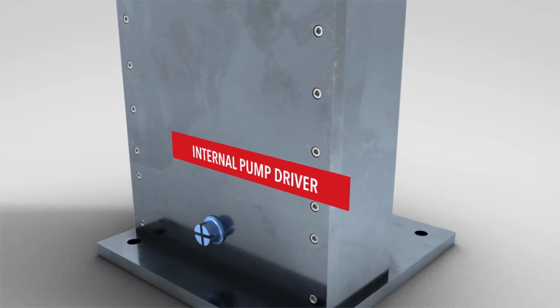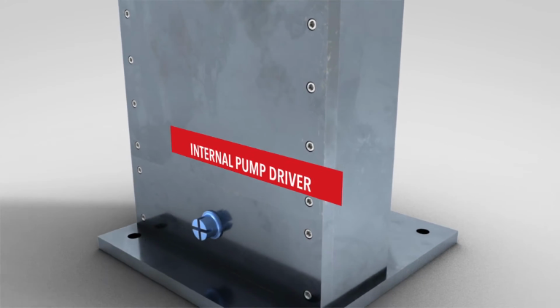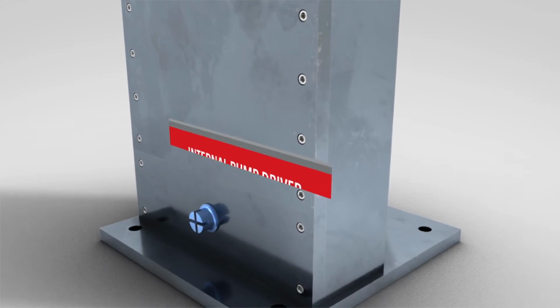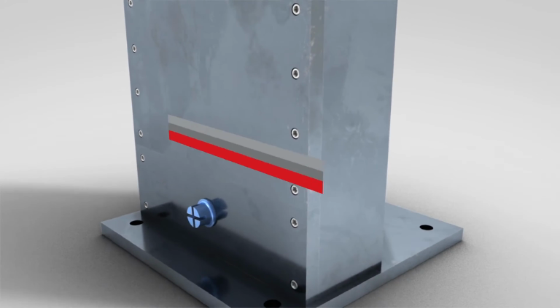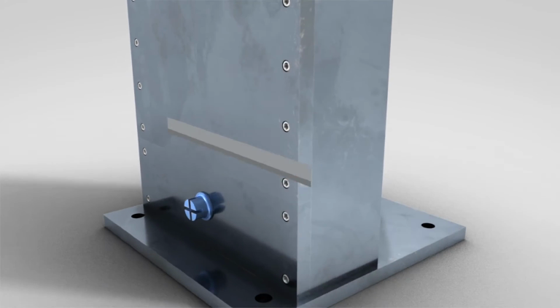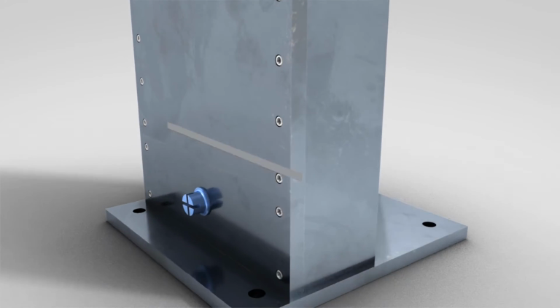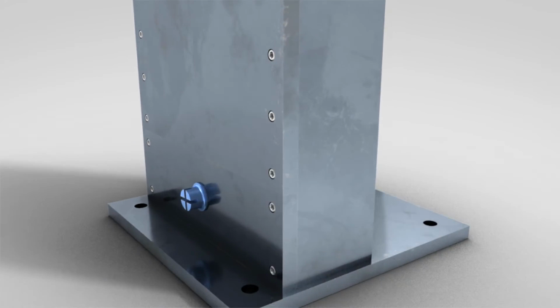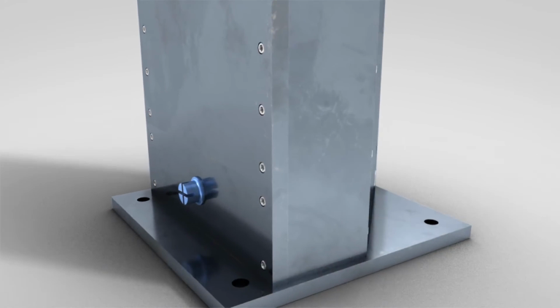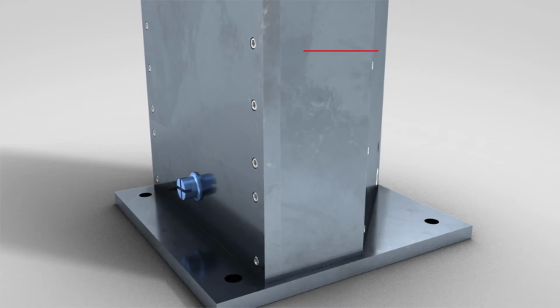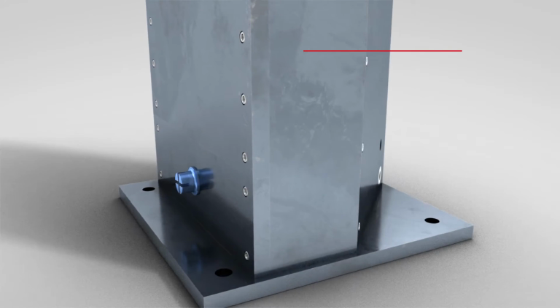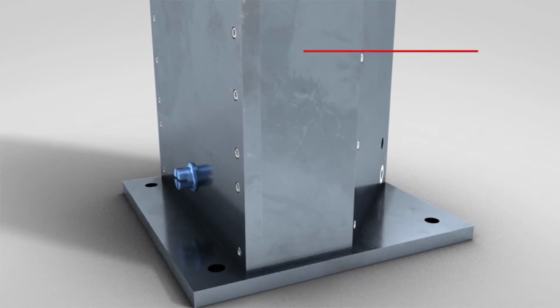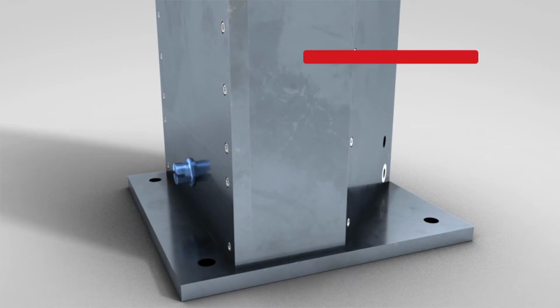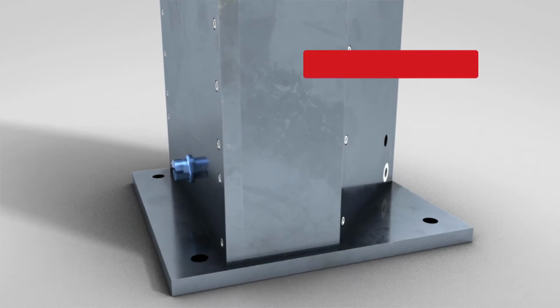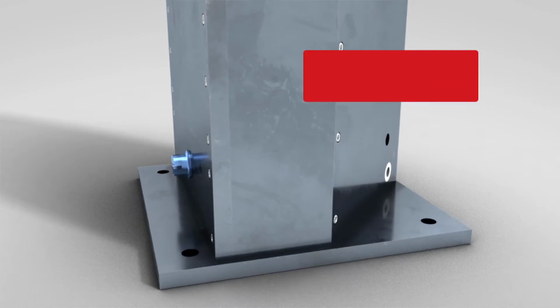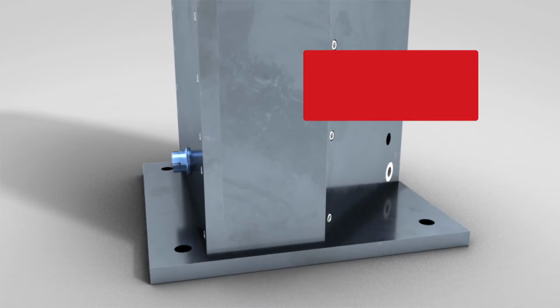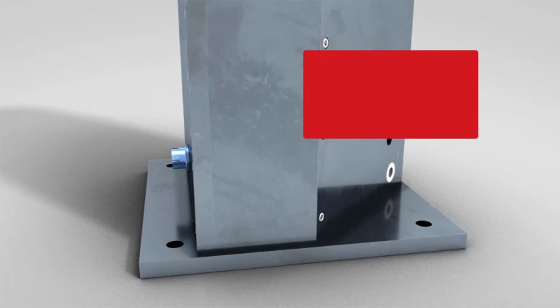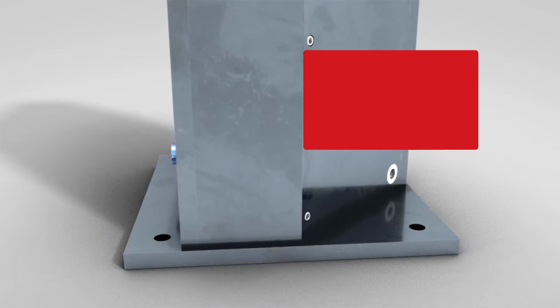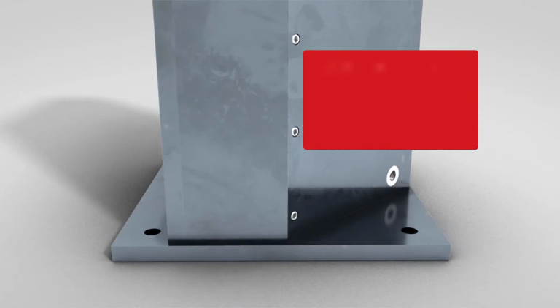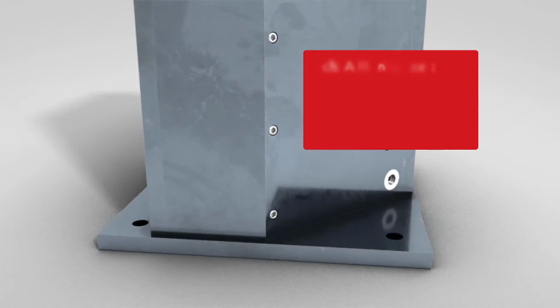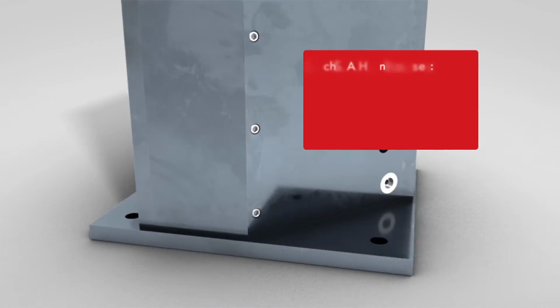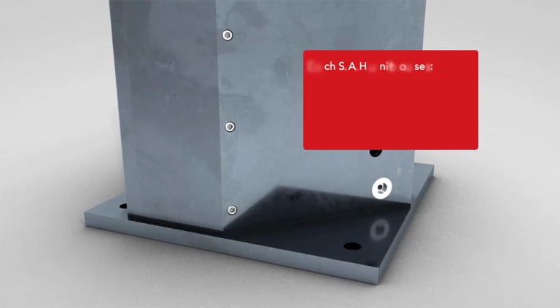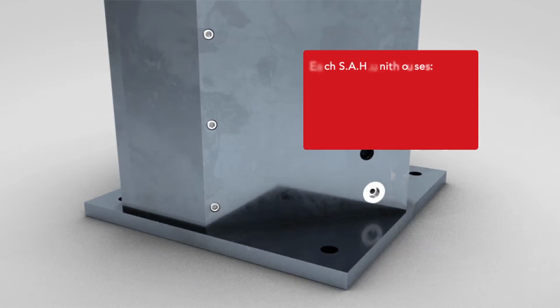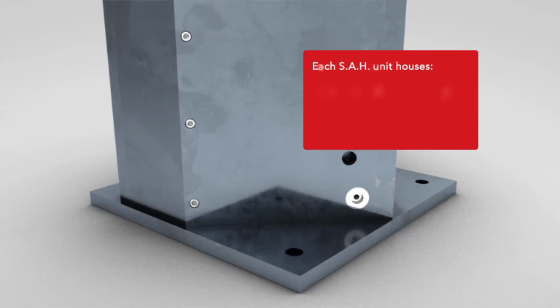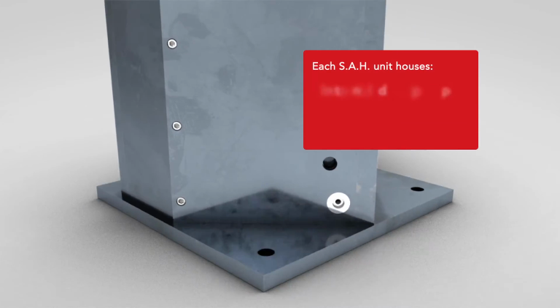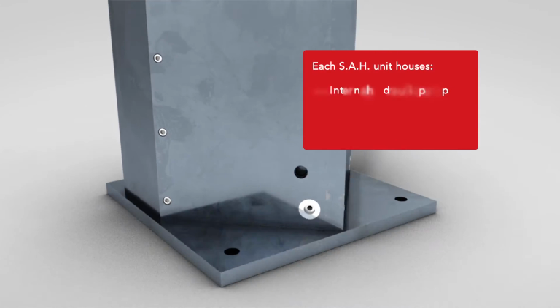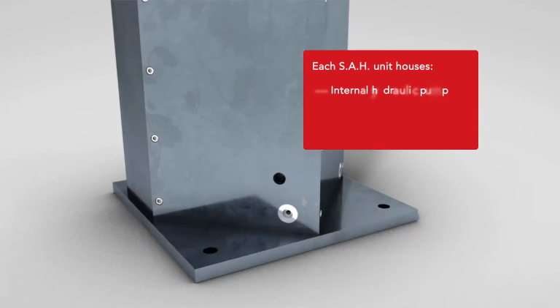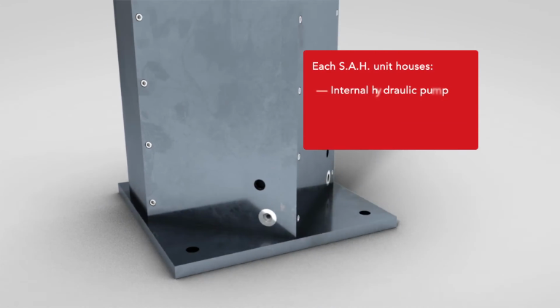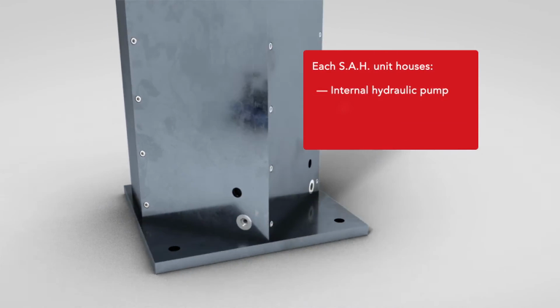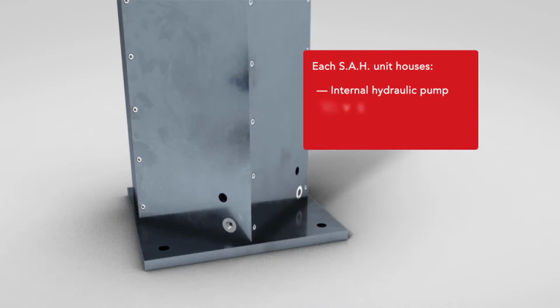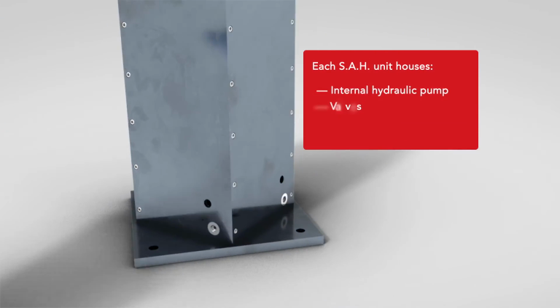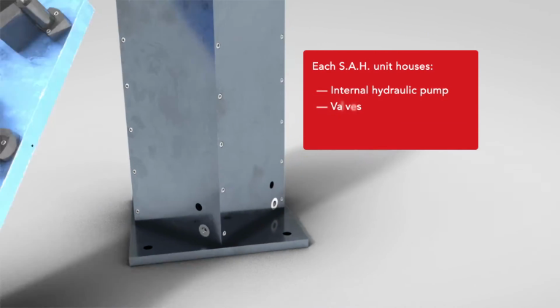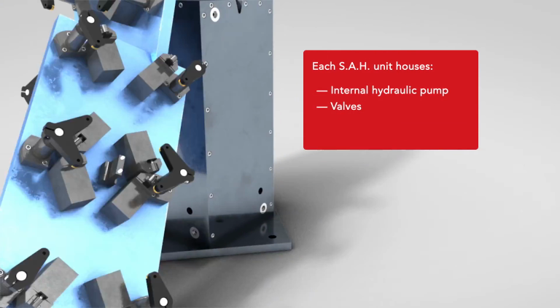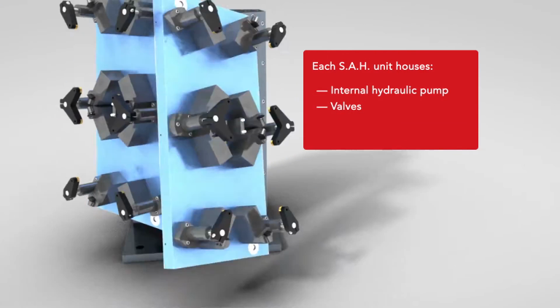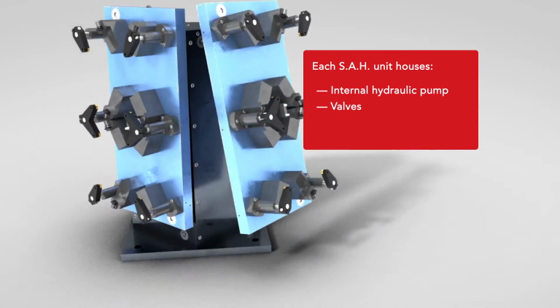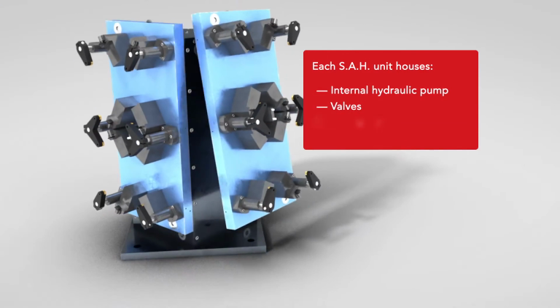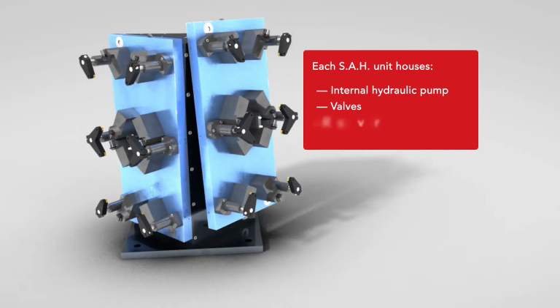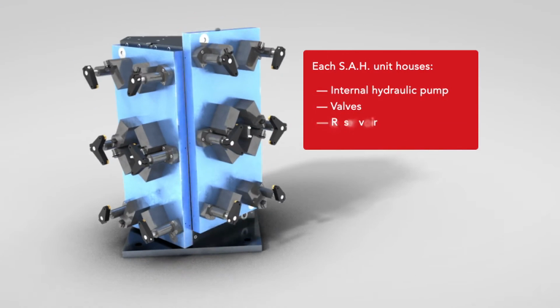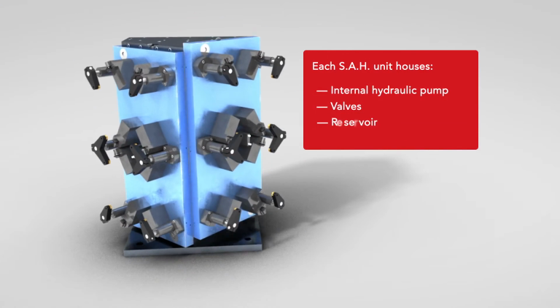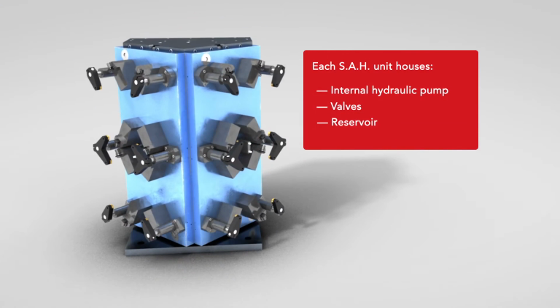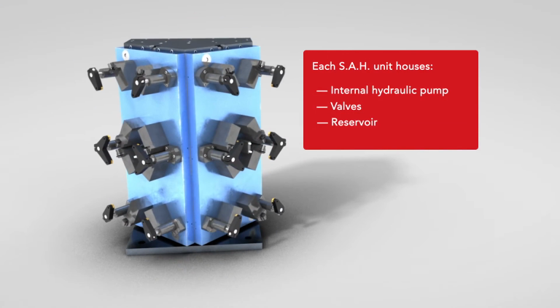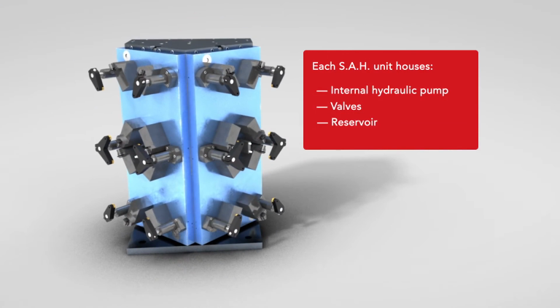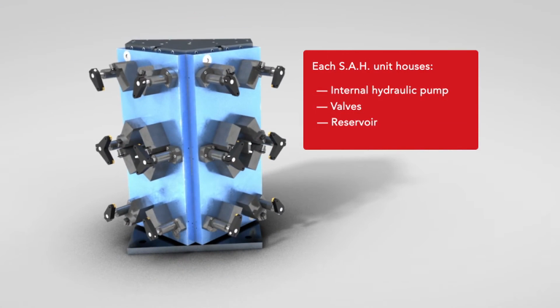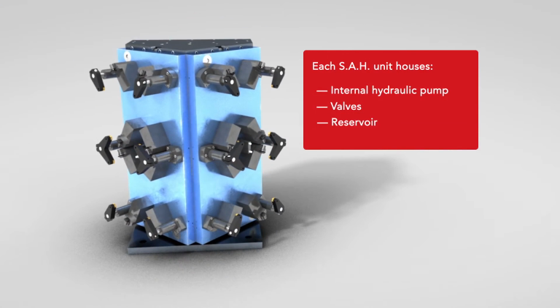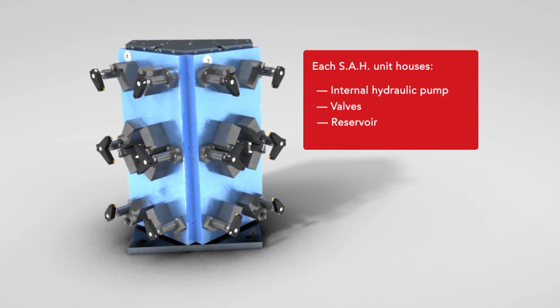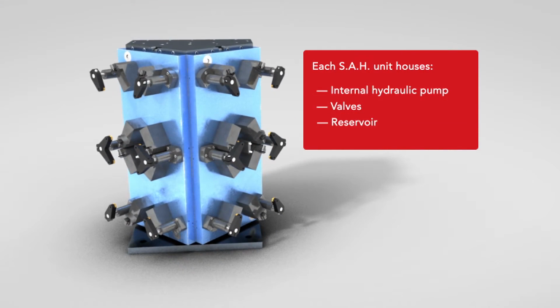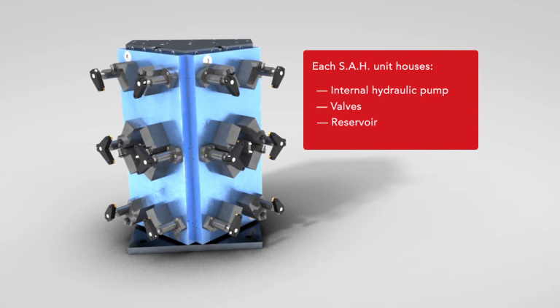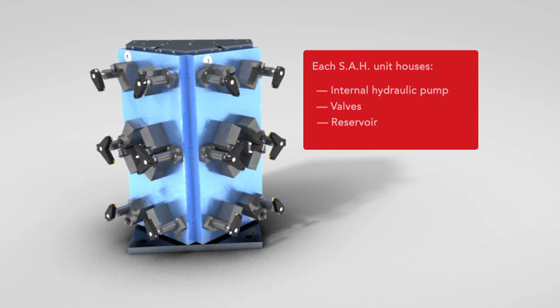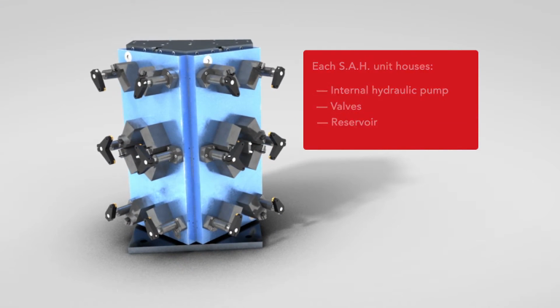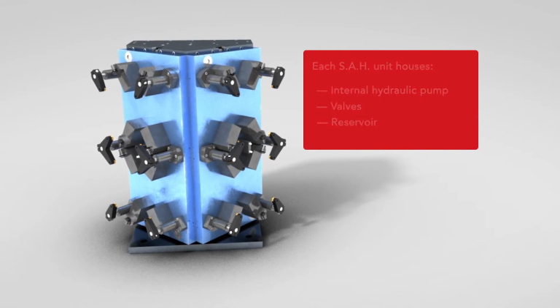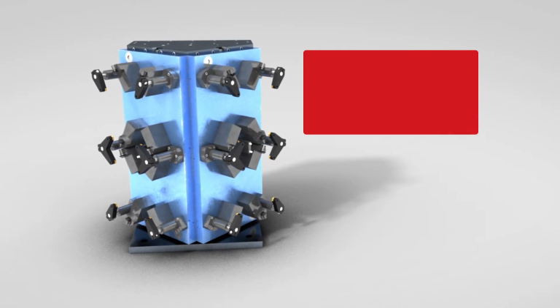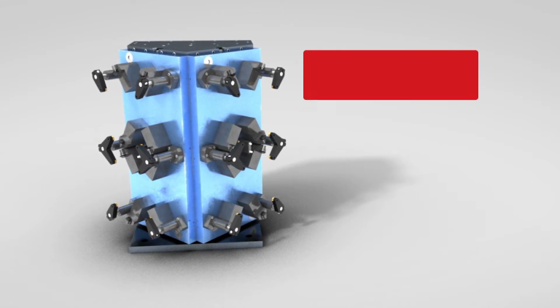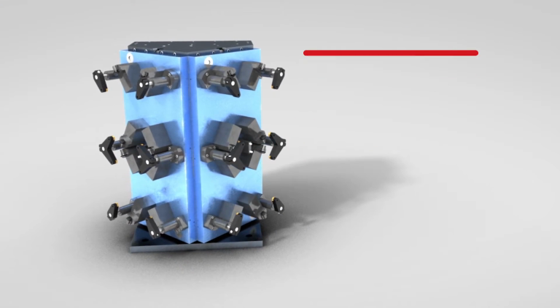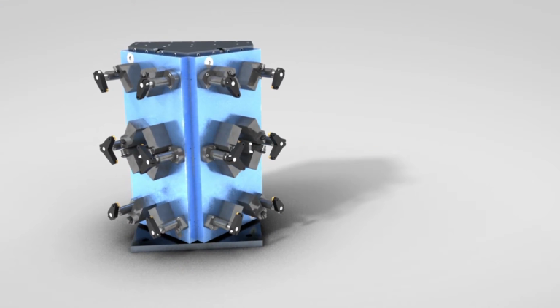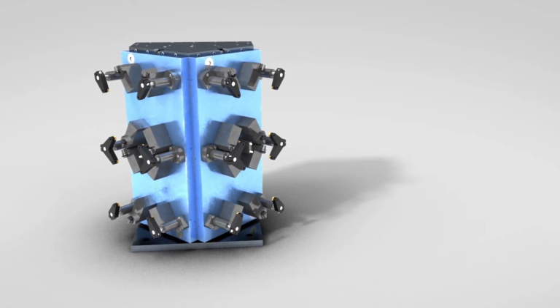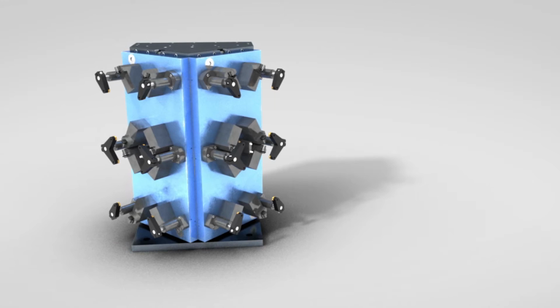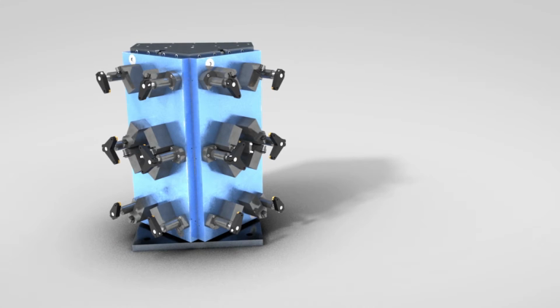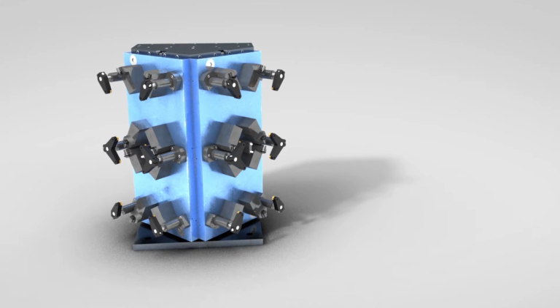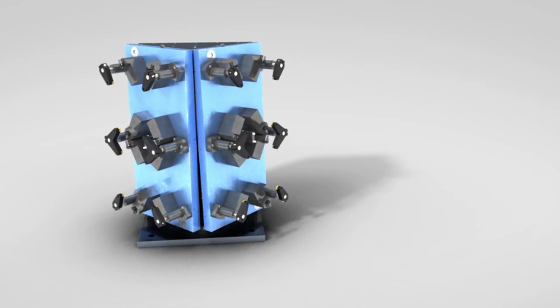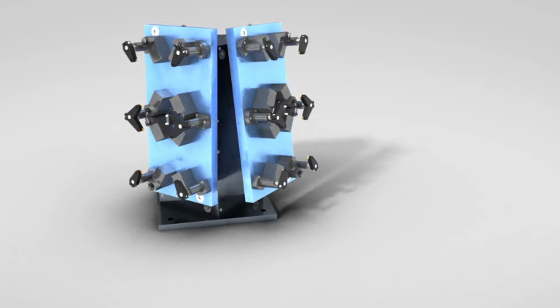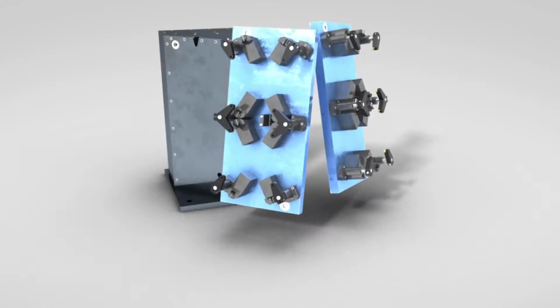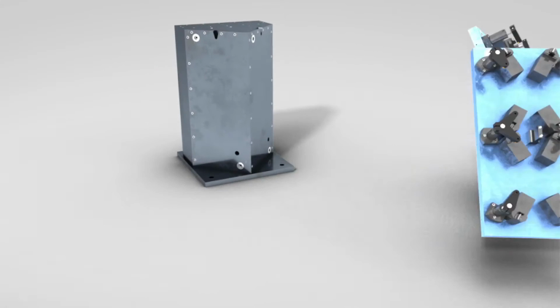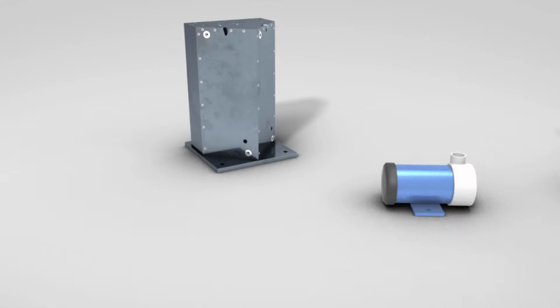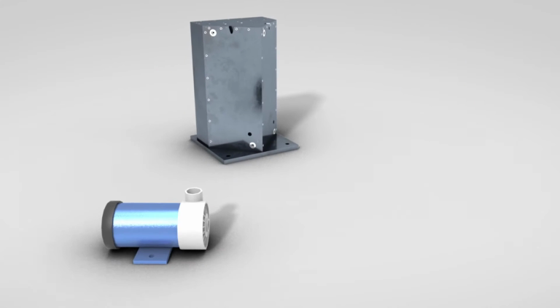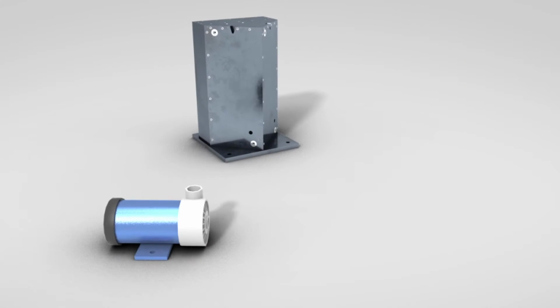Each SAH unit houses an internal hydraulic pump, valves, and reservoir, eliminating your need for external pumps.